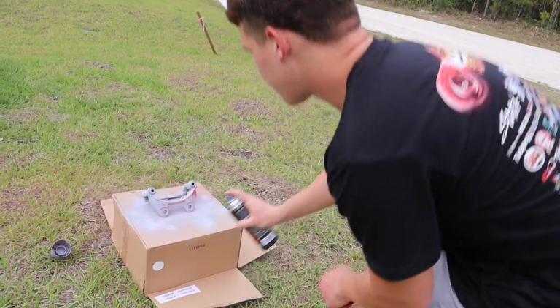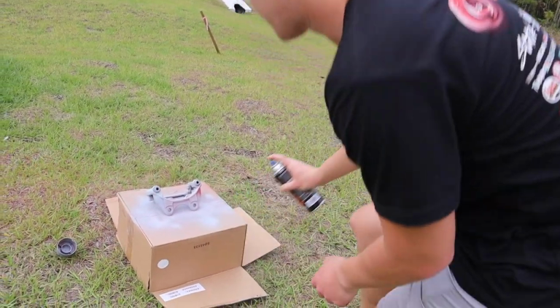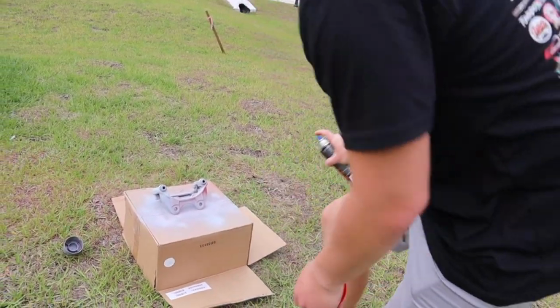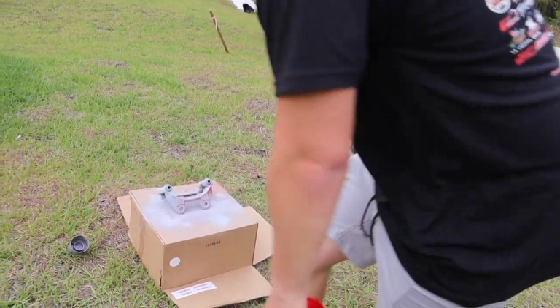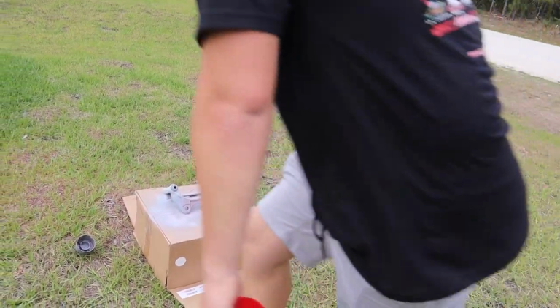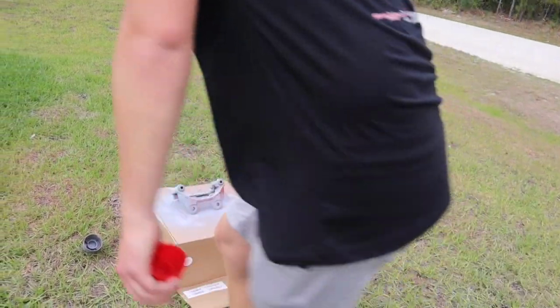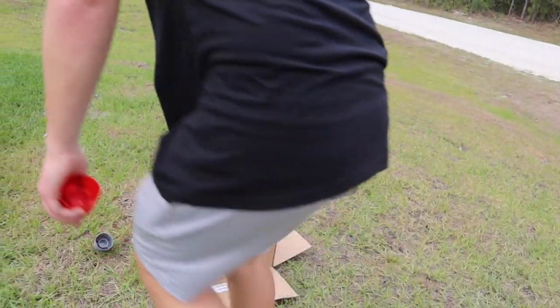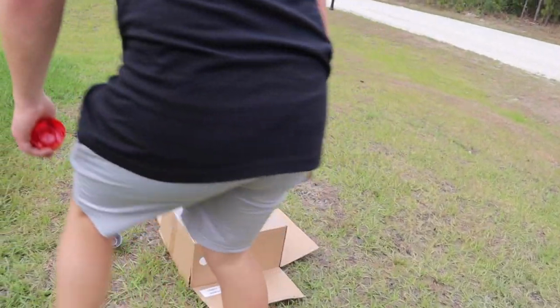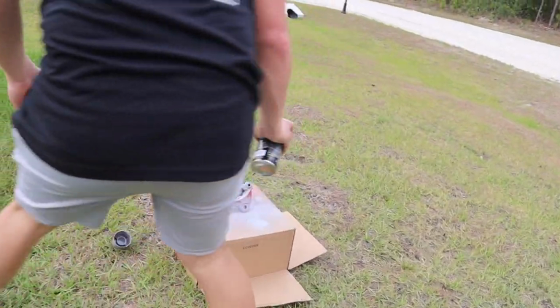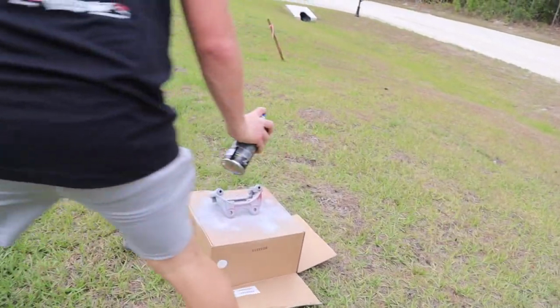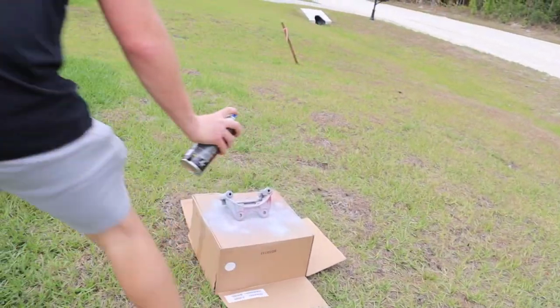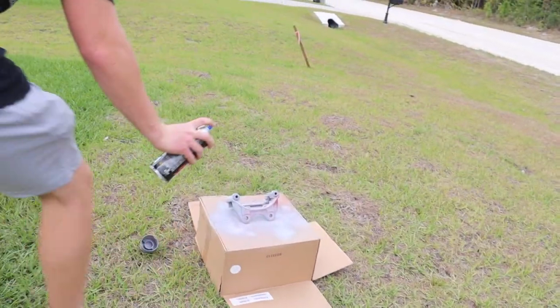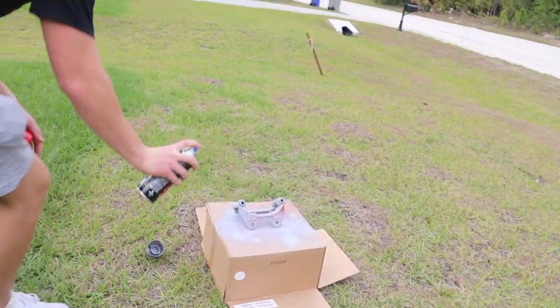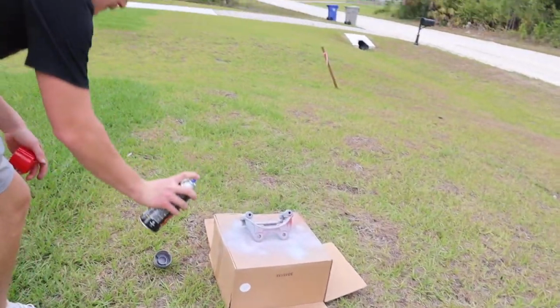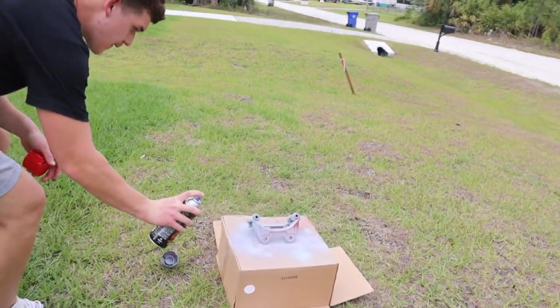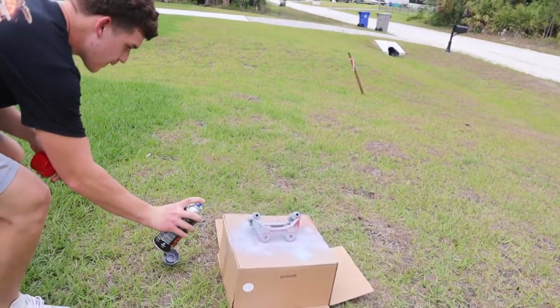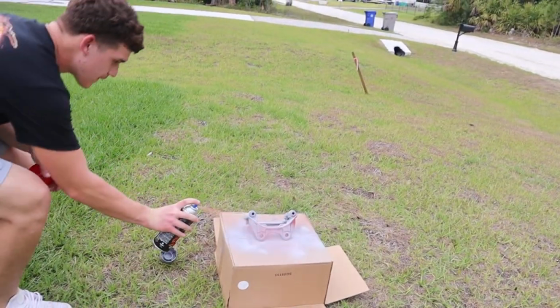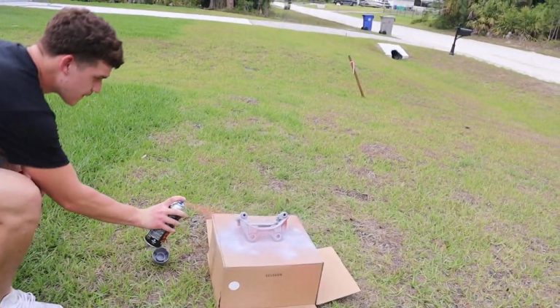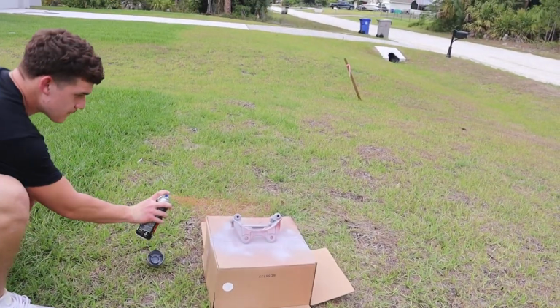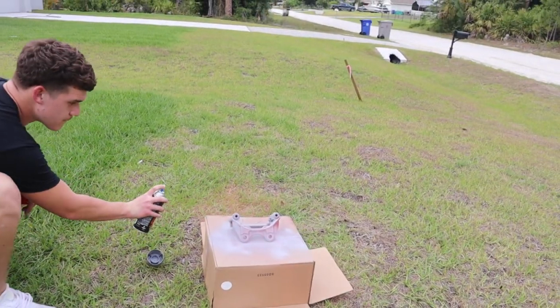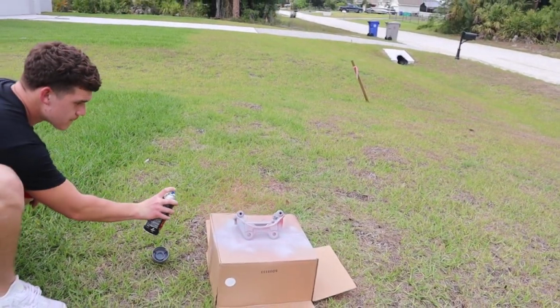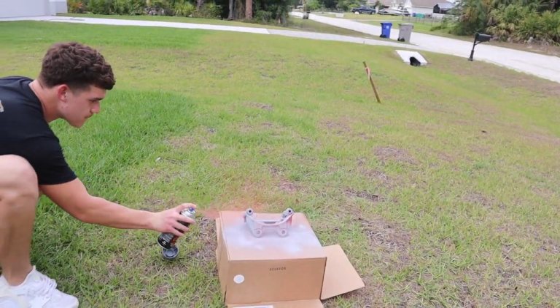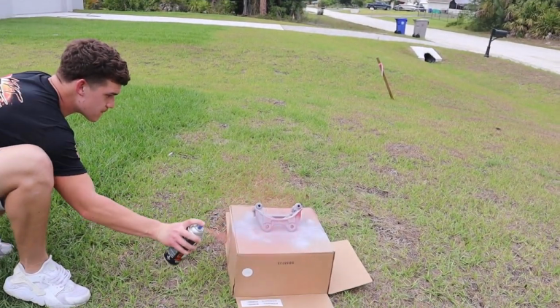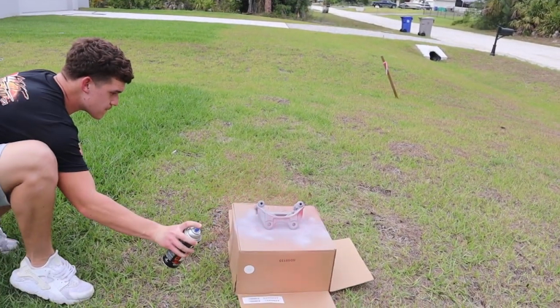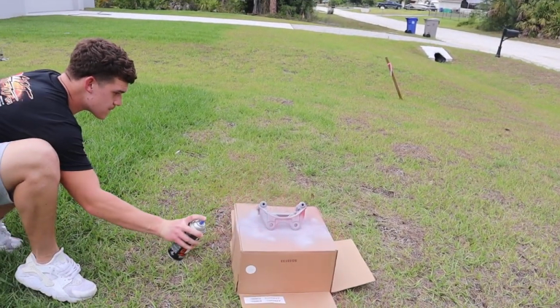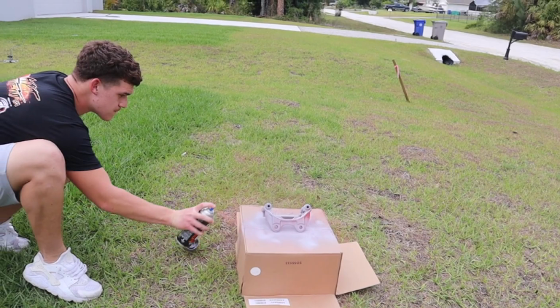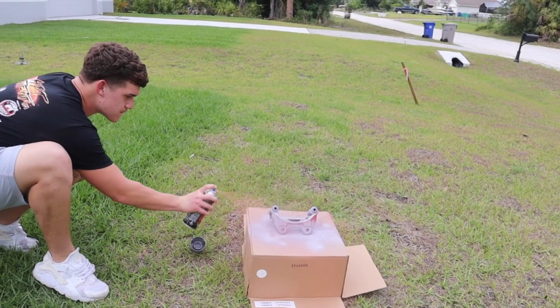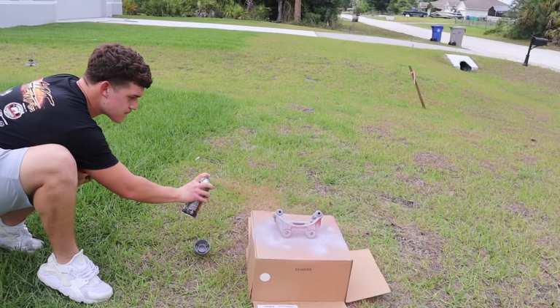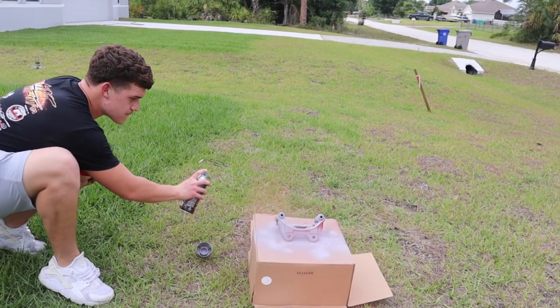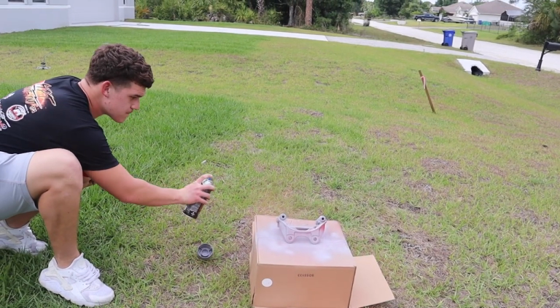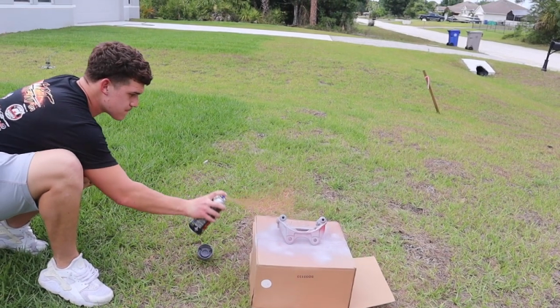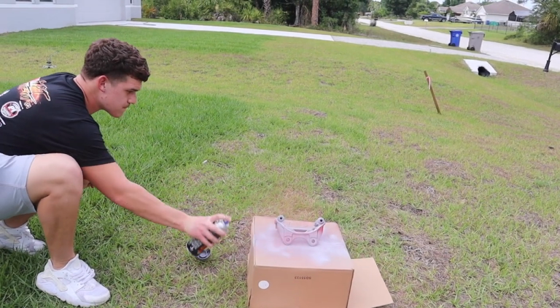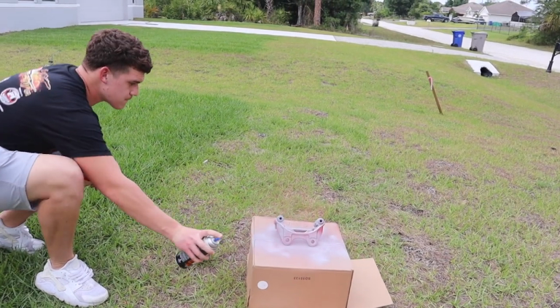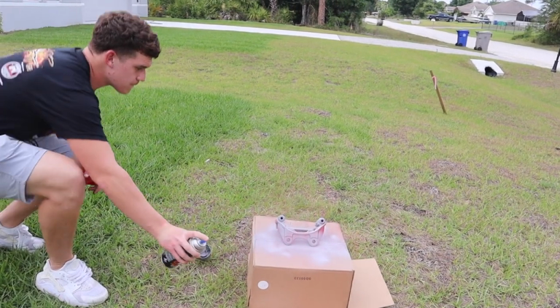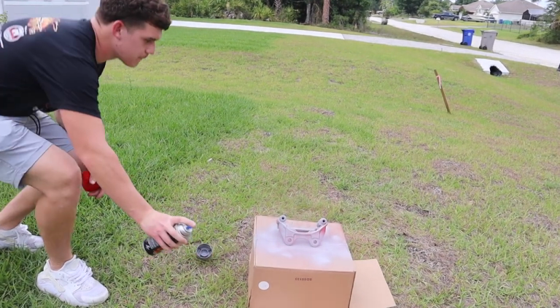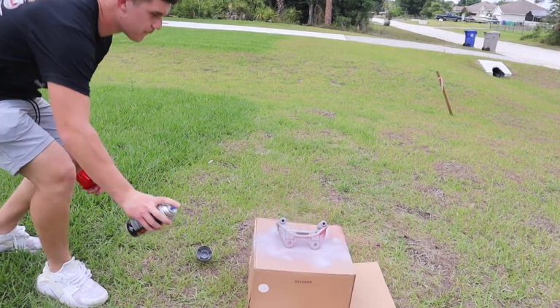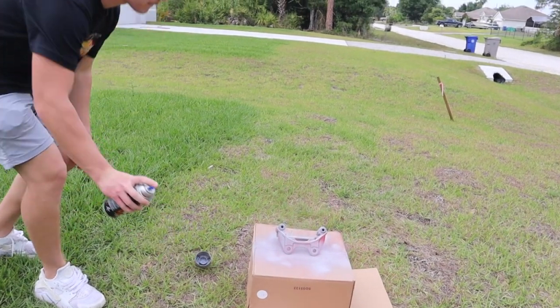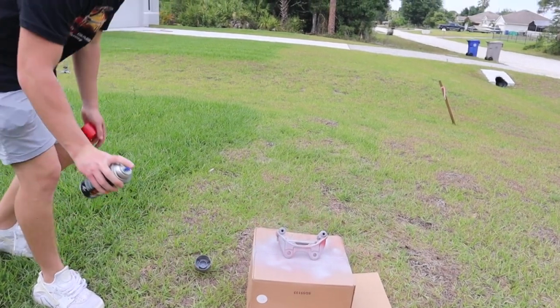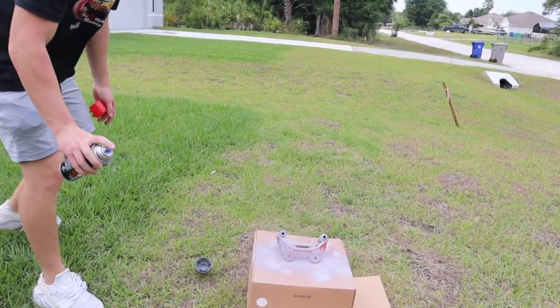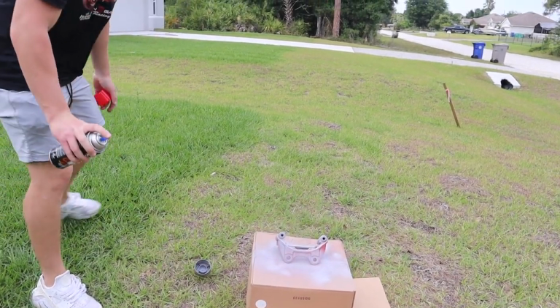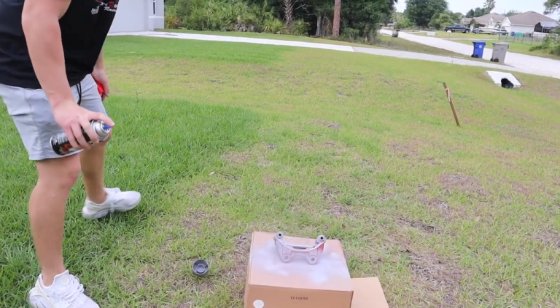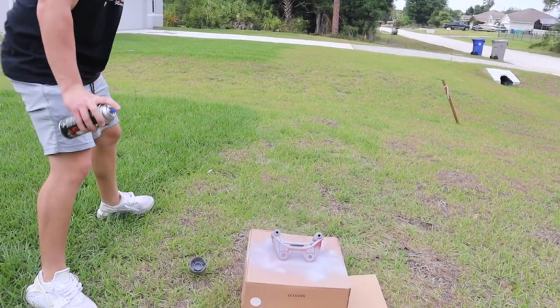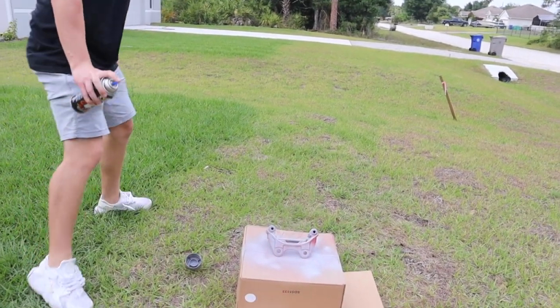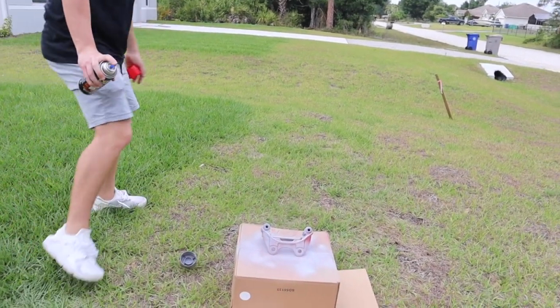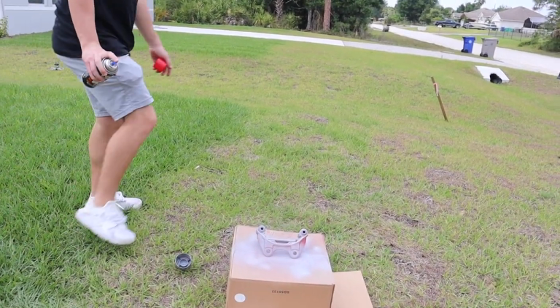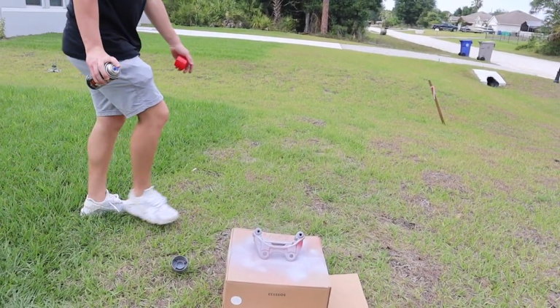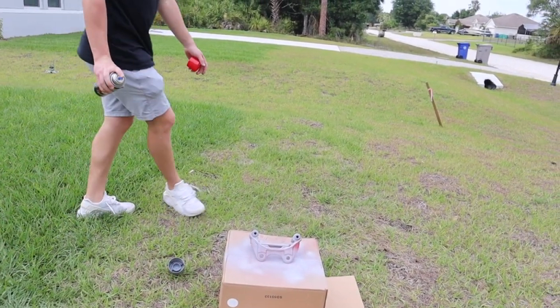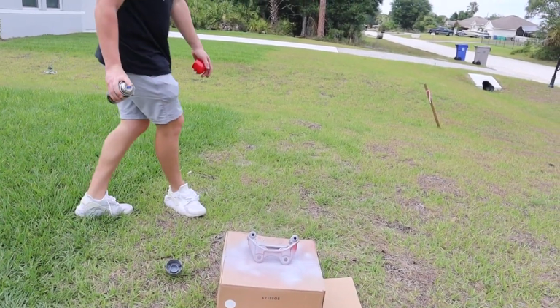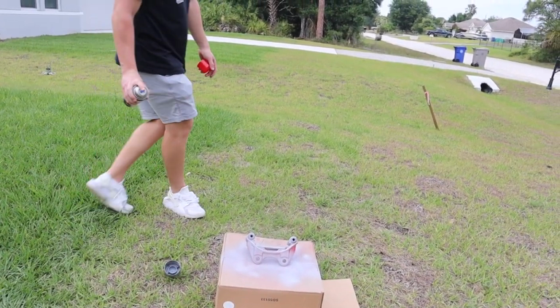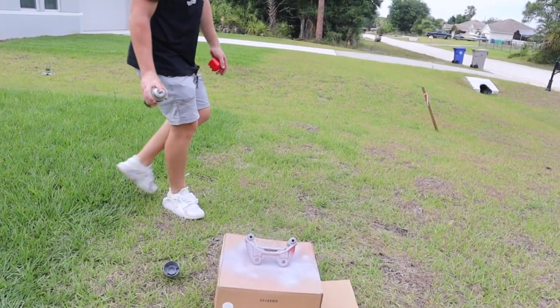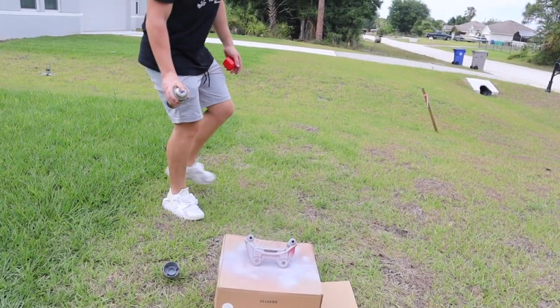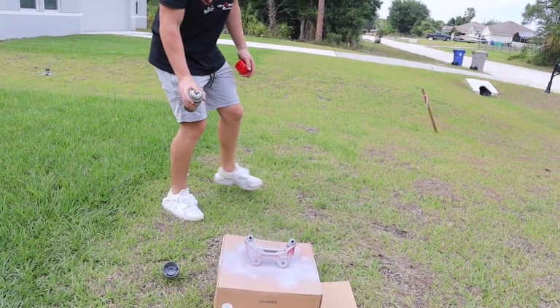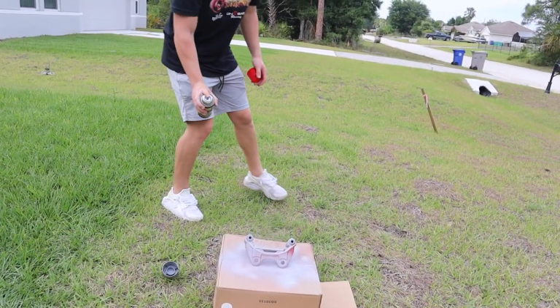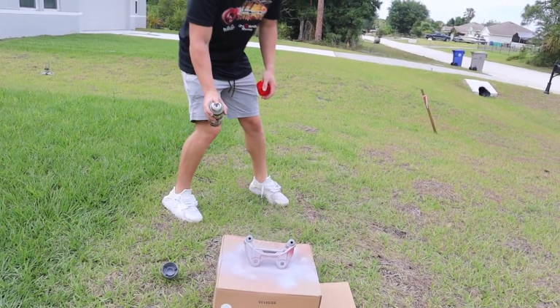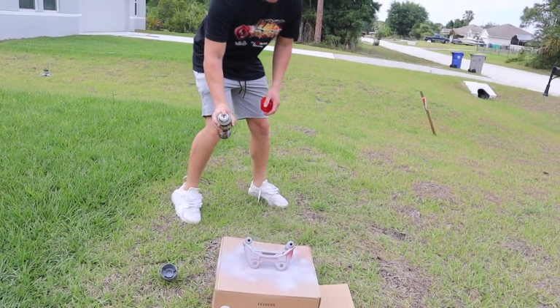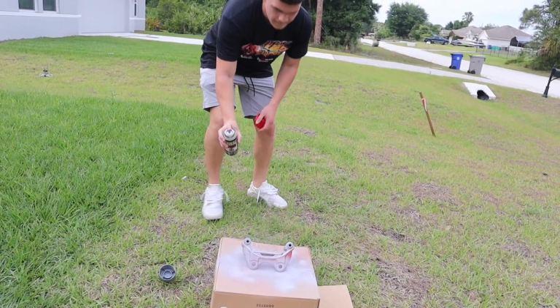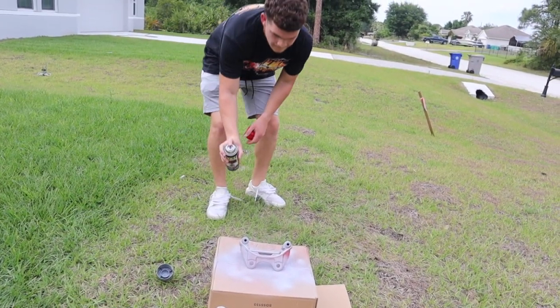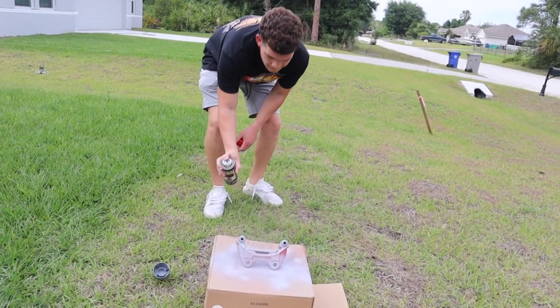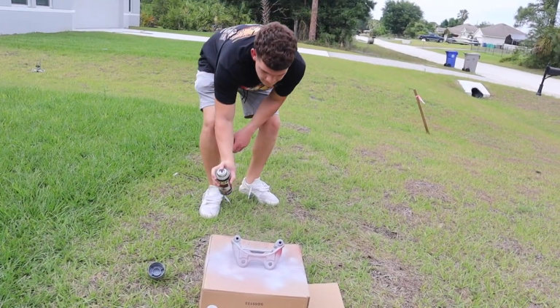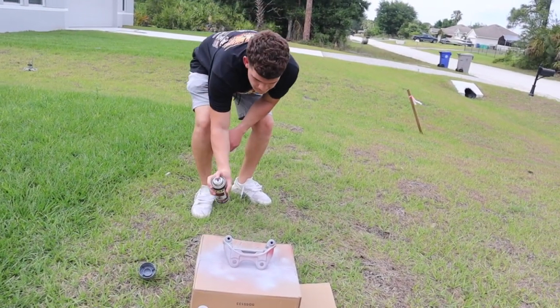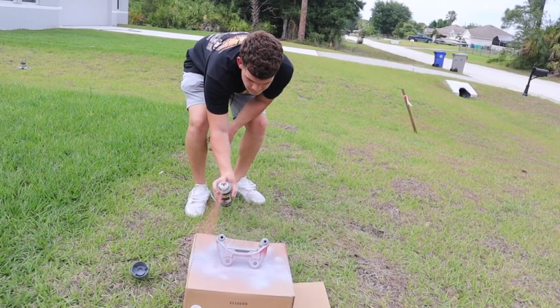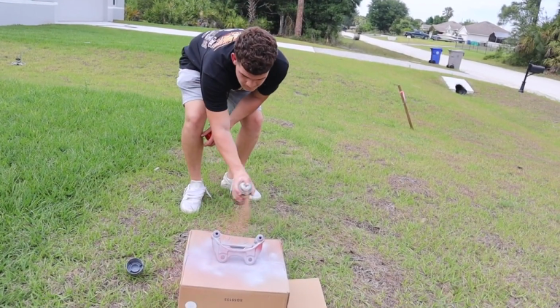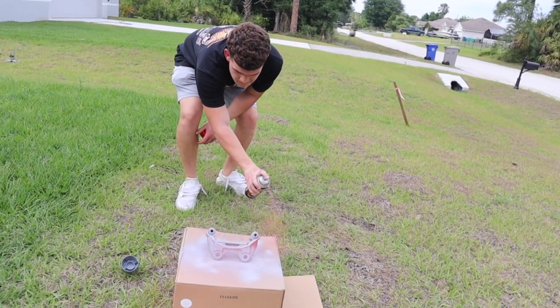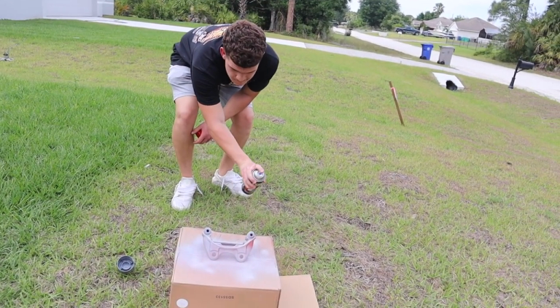Alan asked if I did light coats — yes, light coats. I brought two cans, which should be enough to get it done.